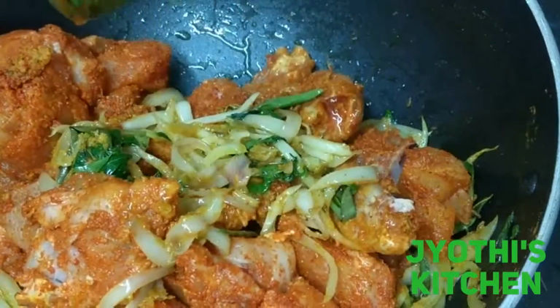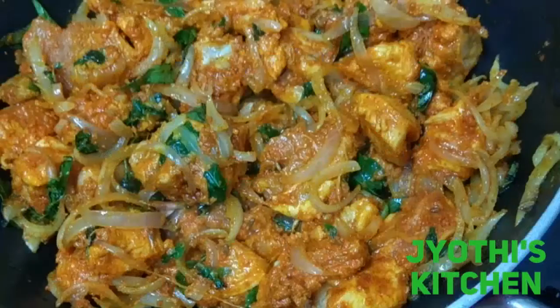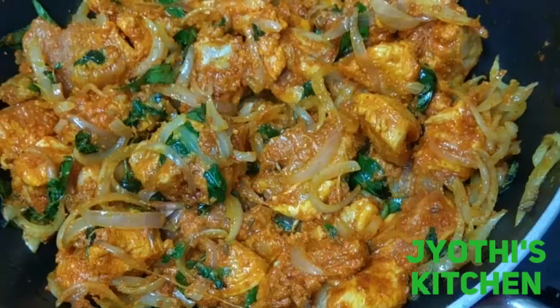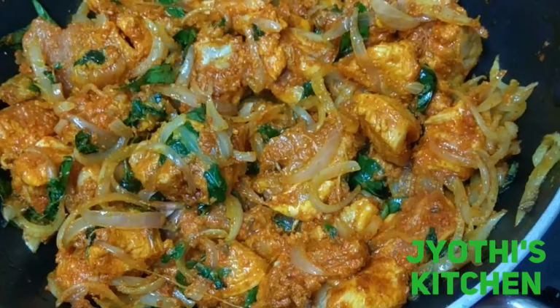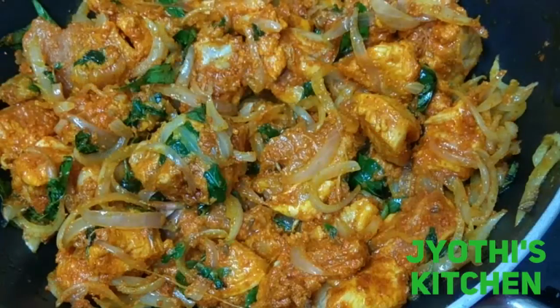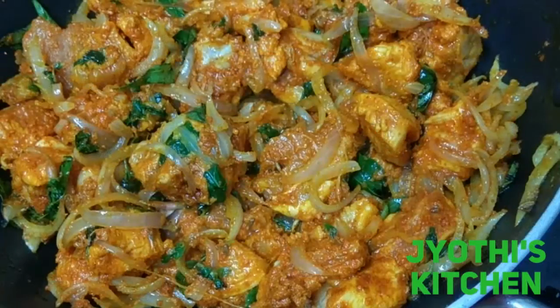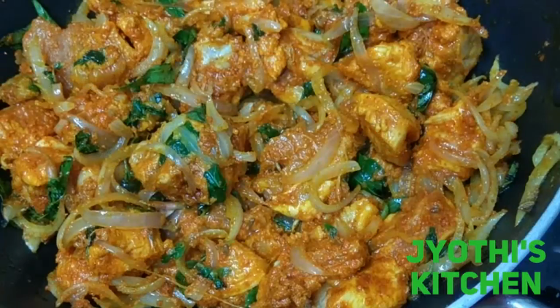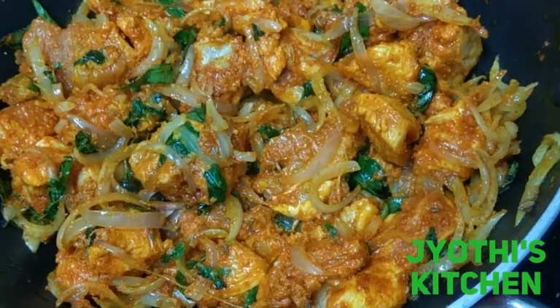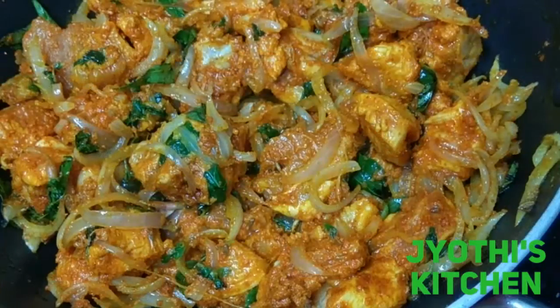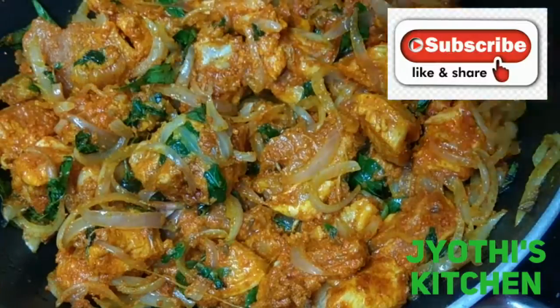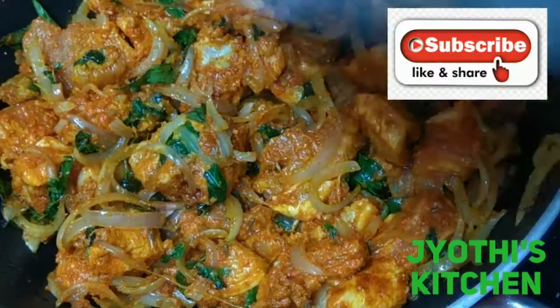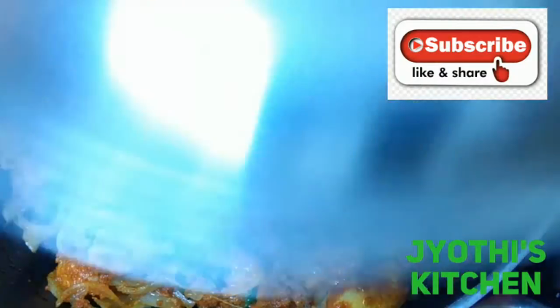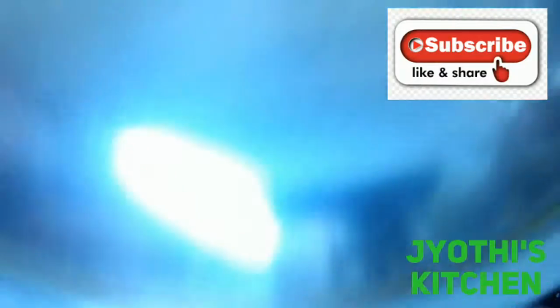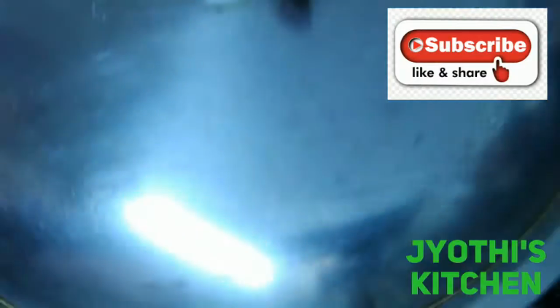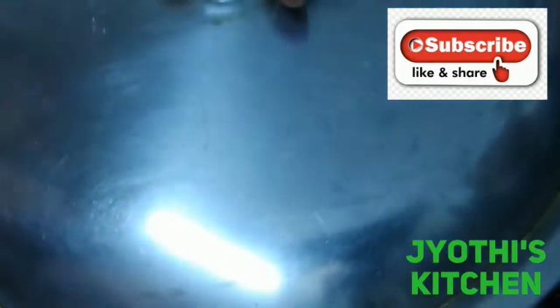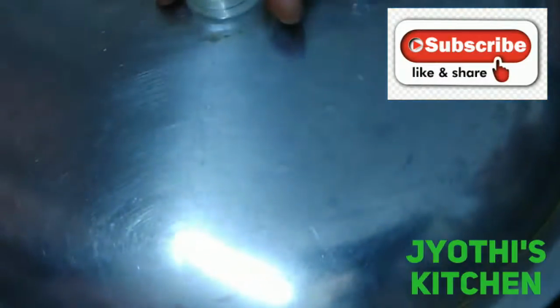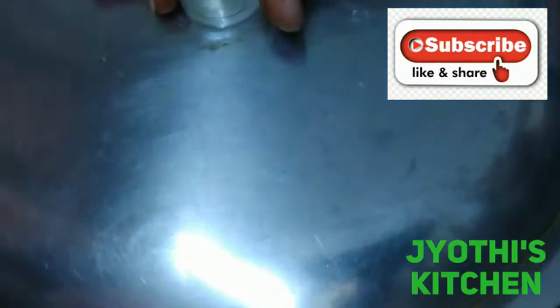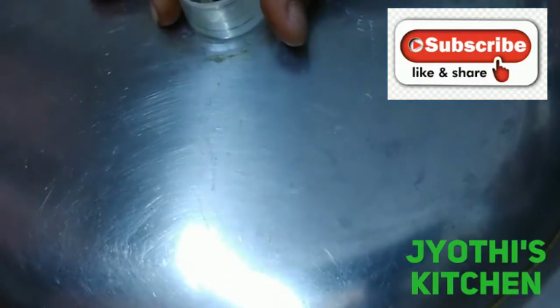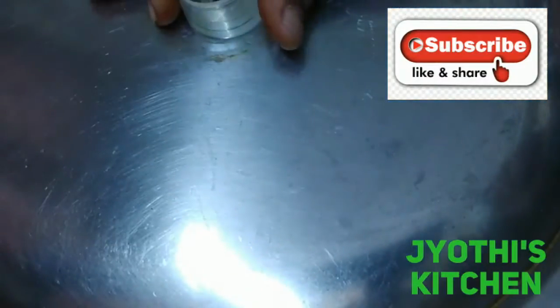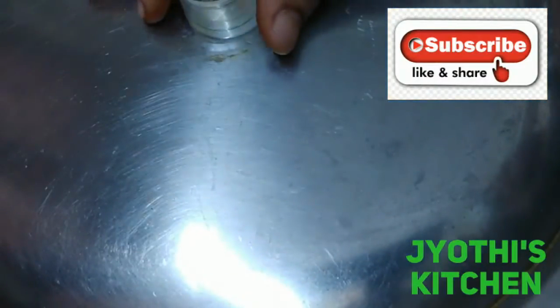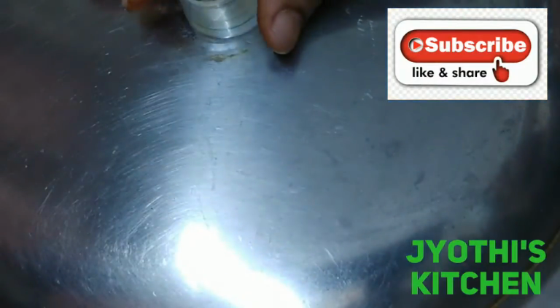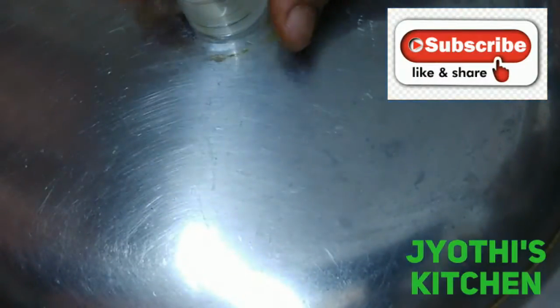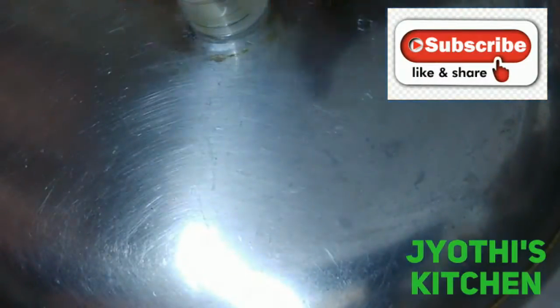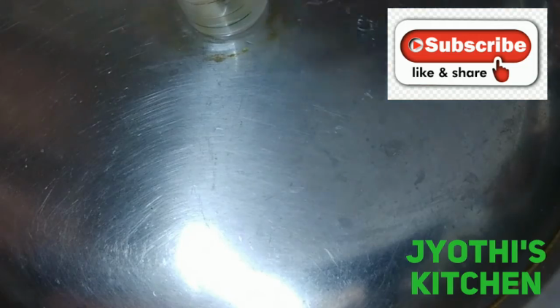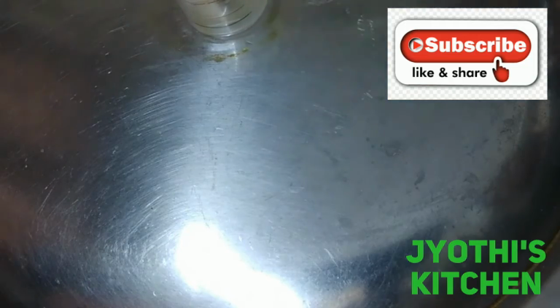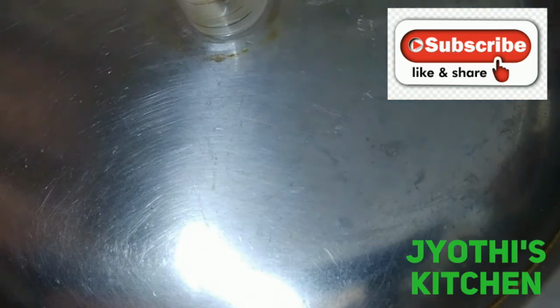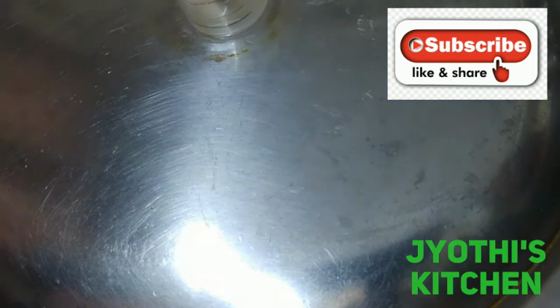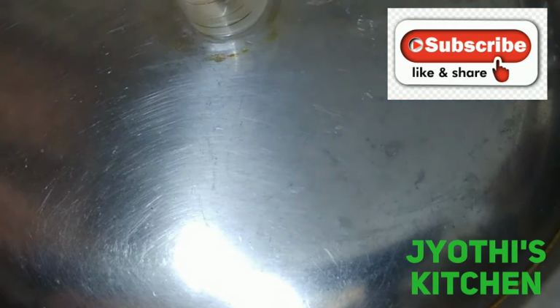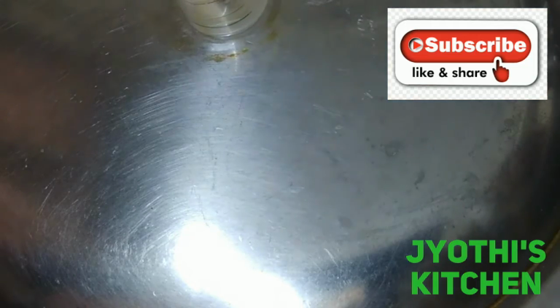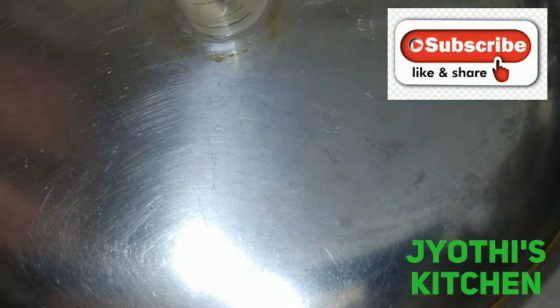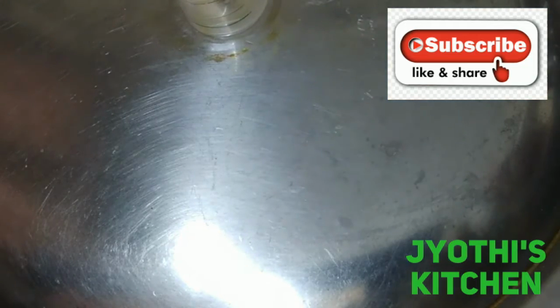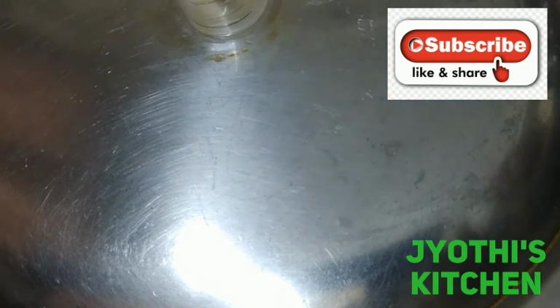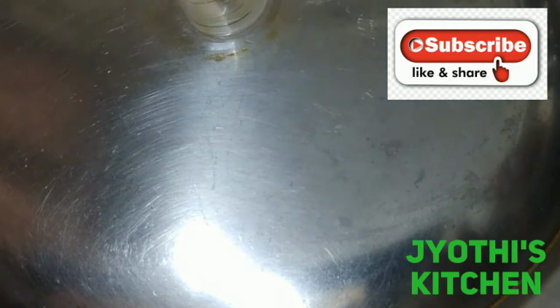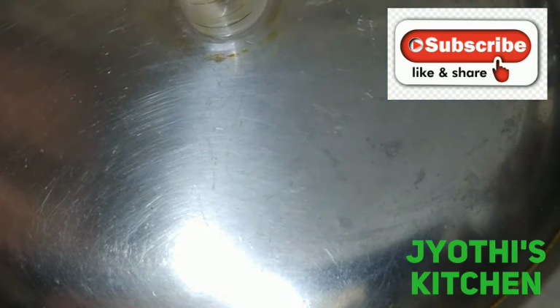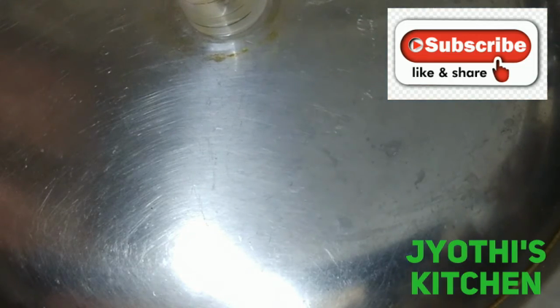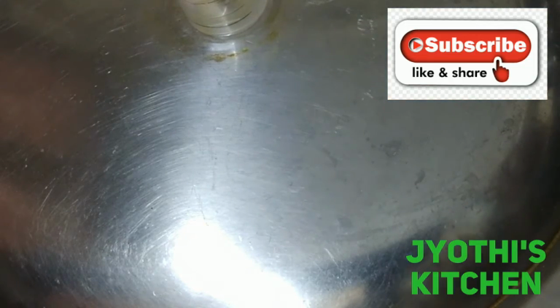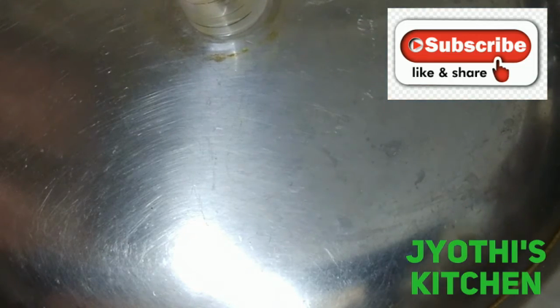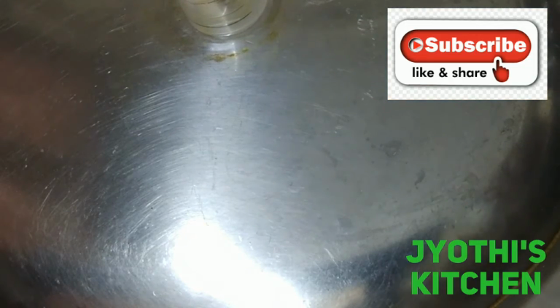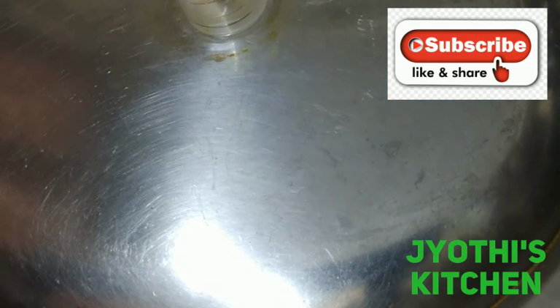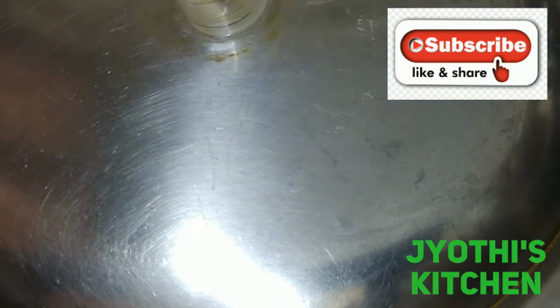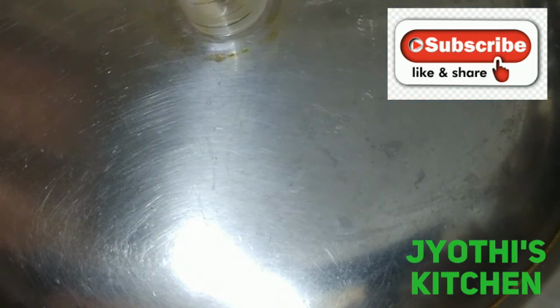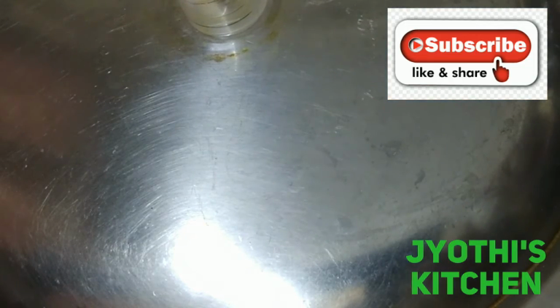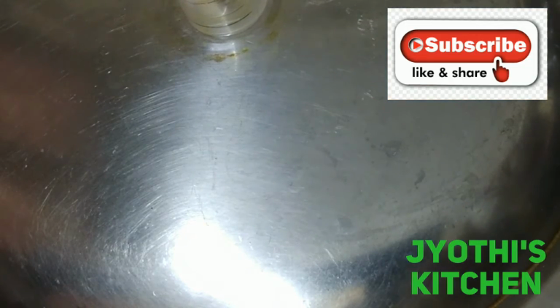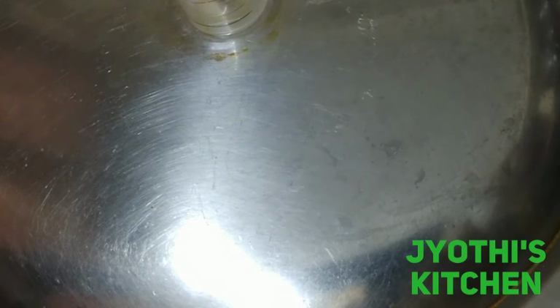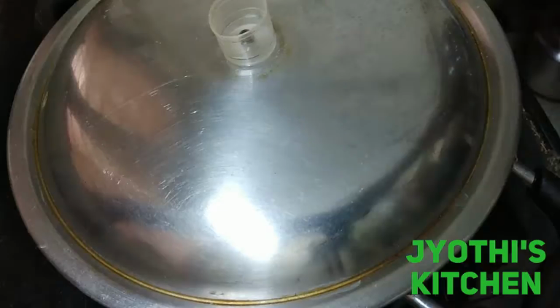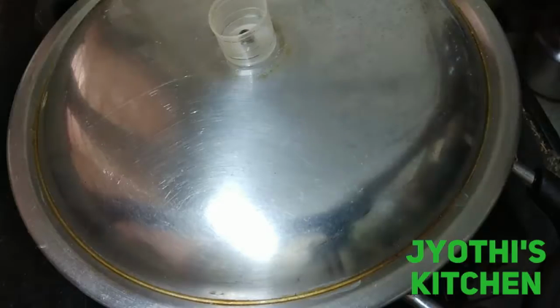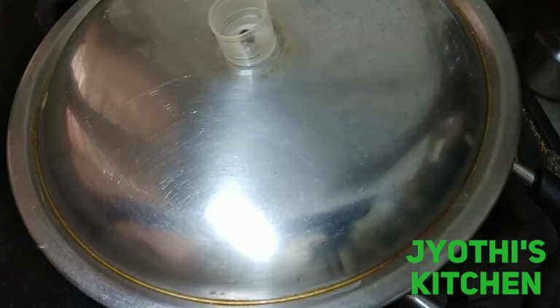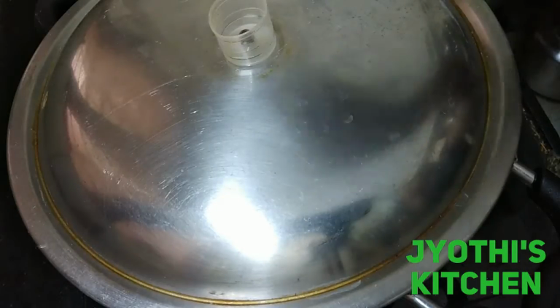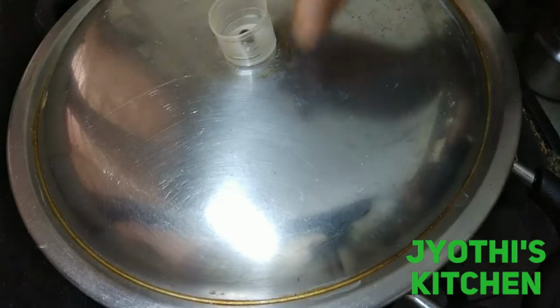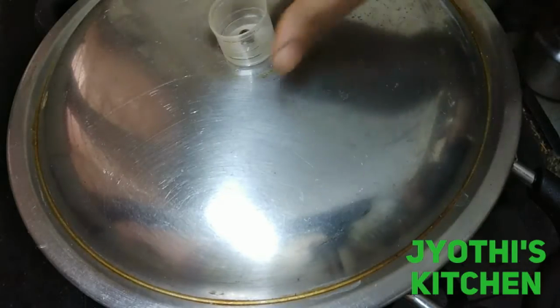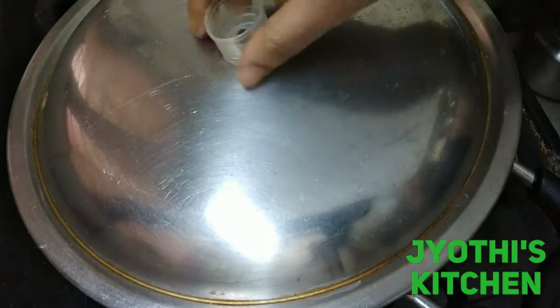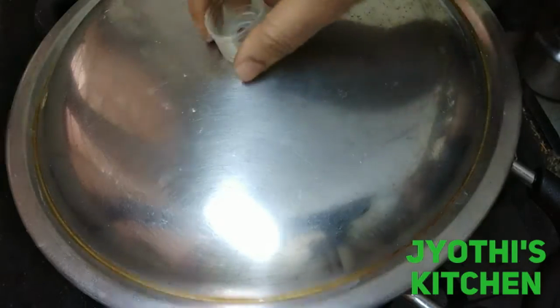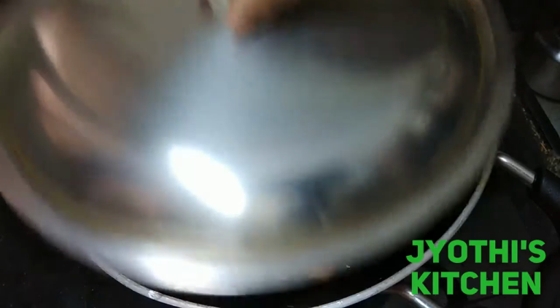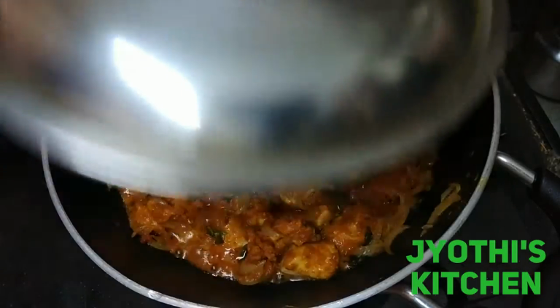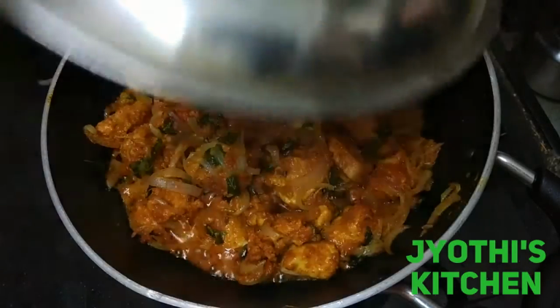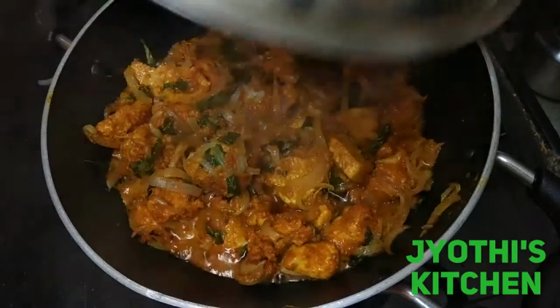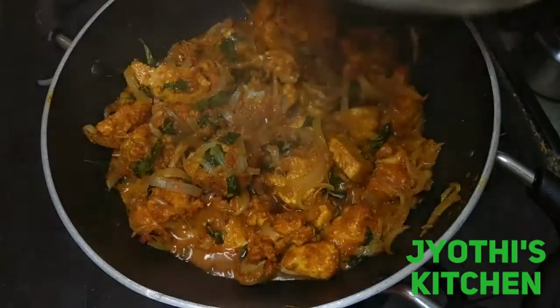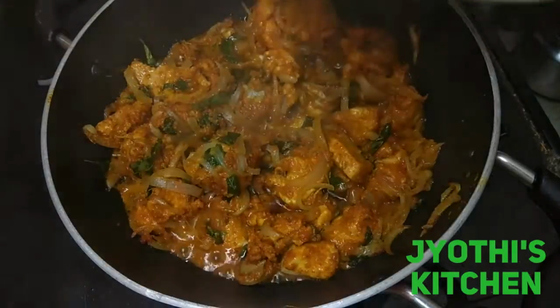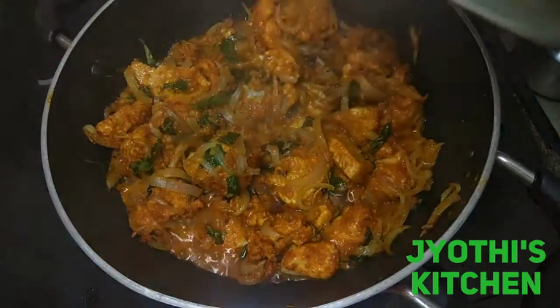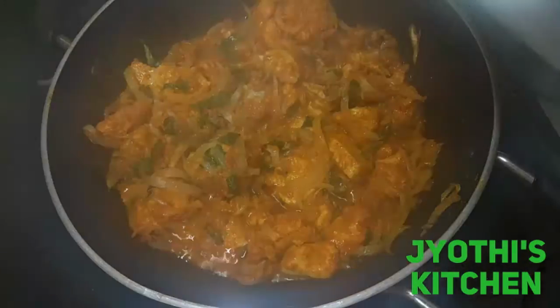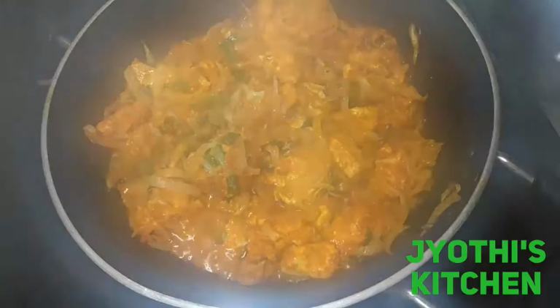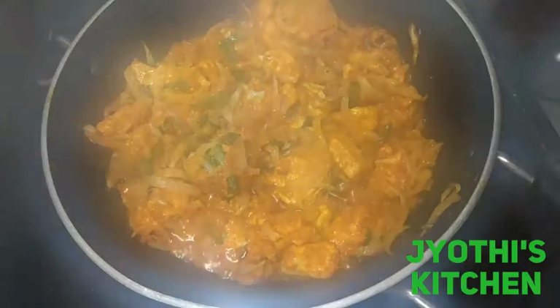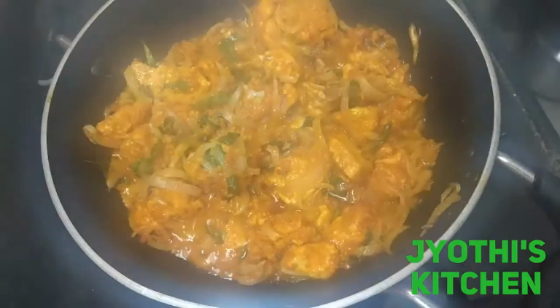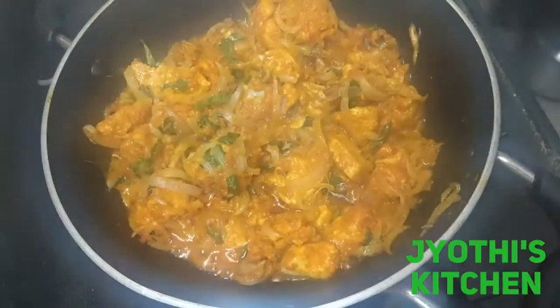We will add the chicken to the egg. Next is water — two glasses.